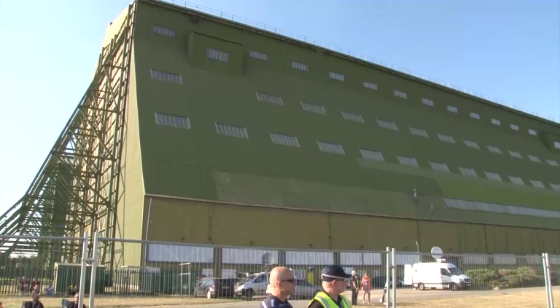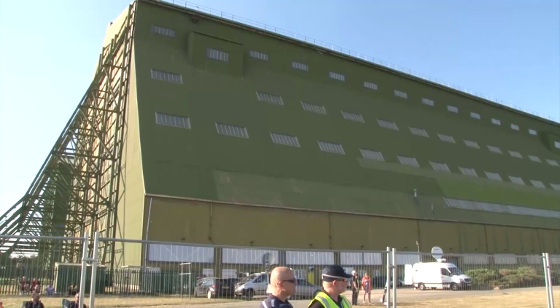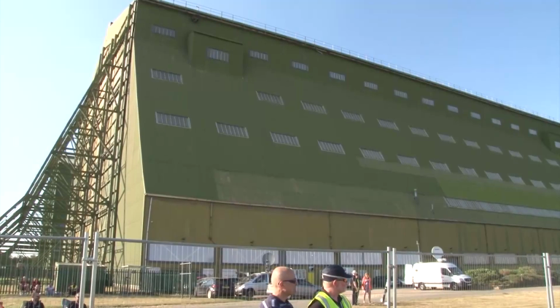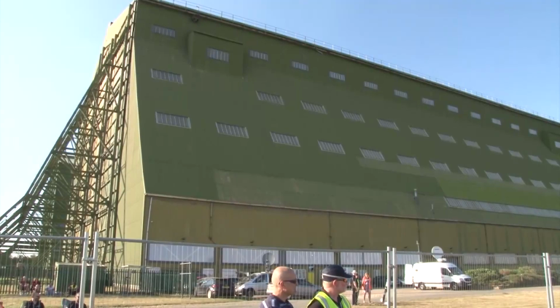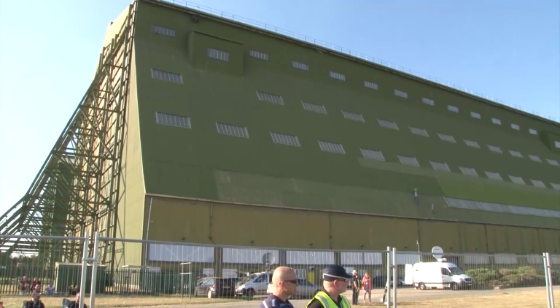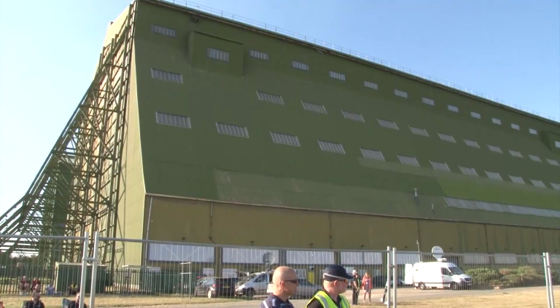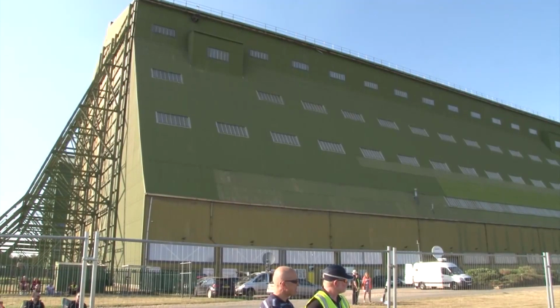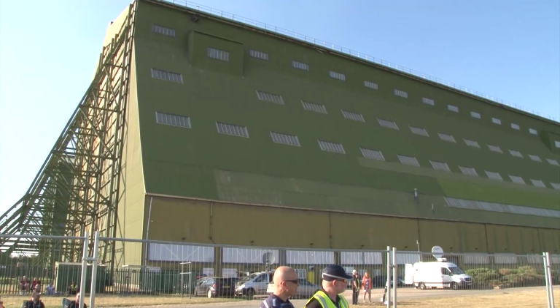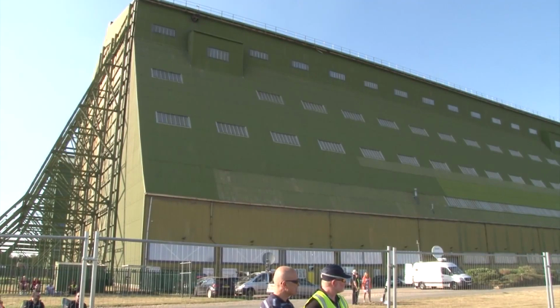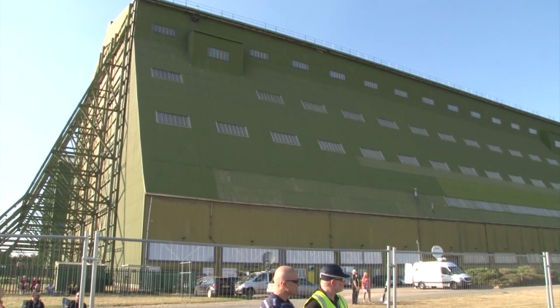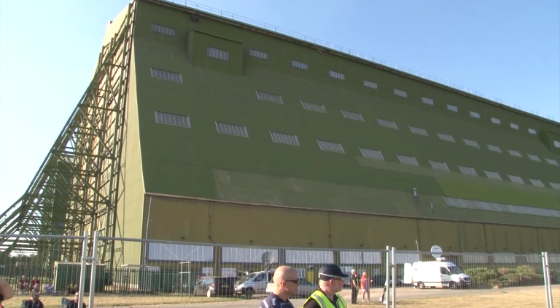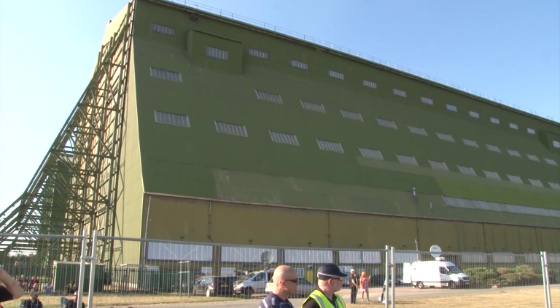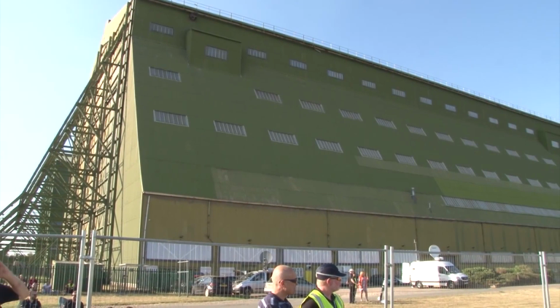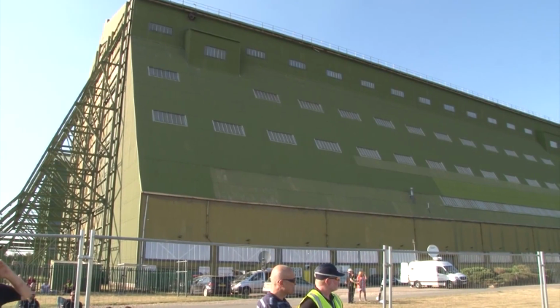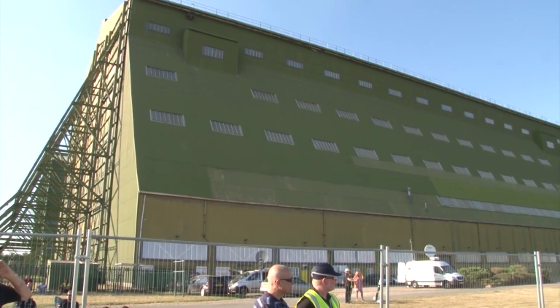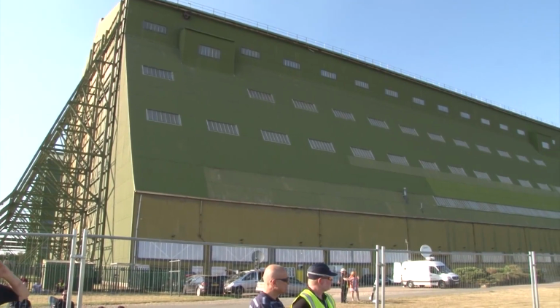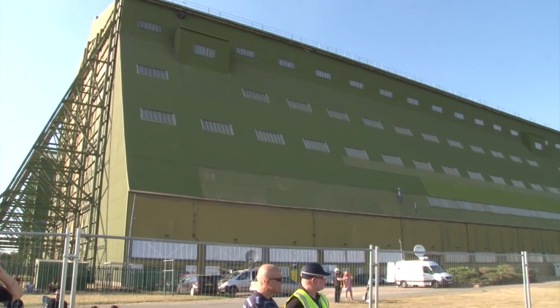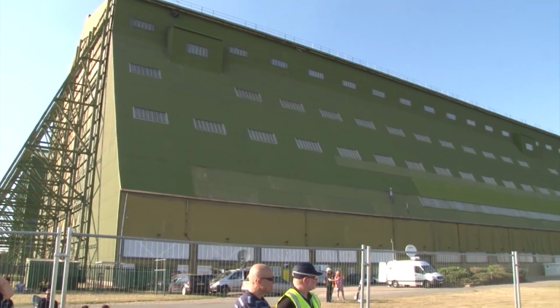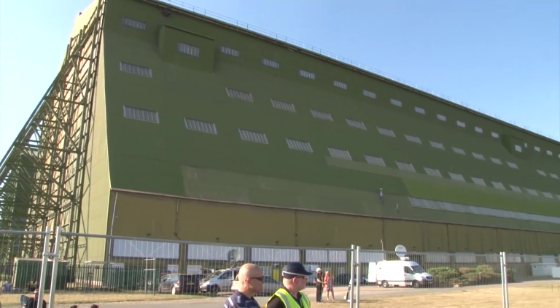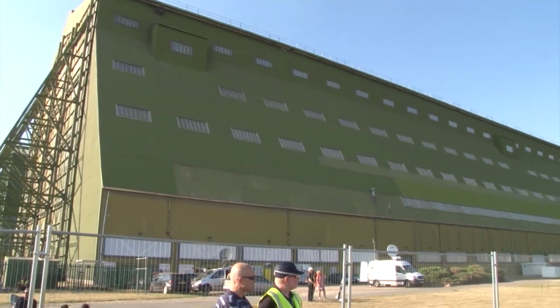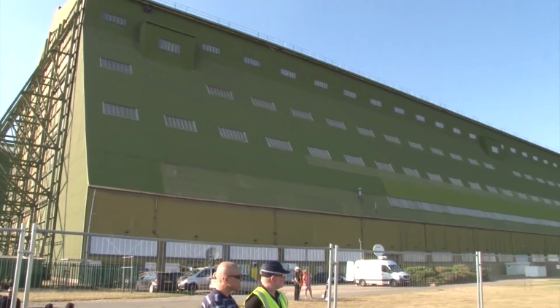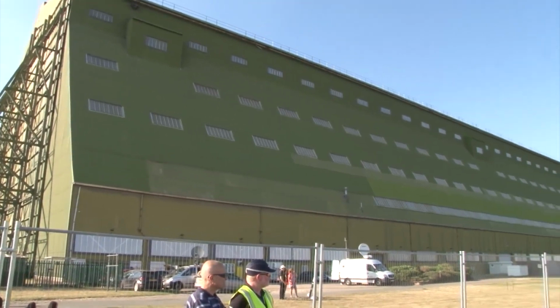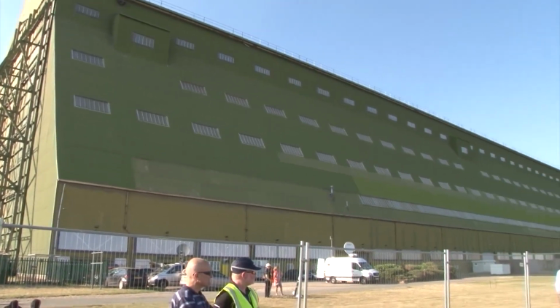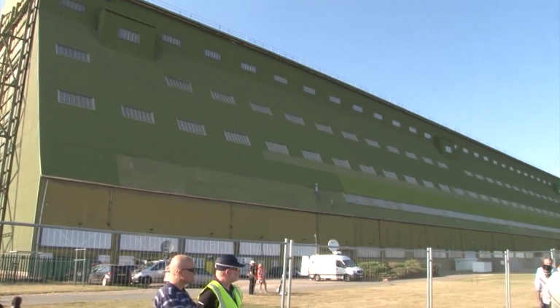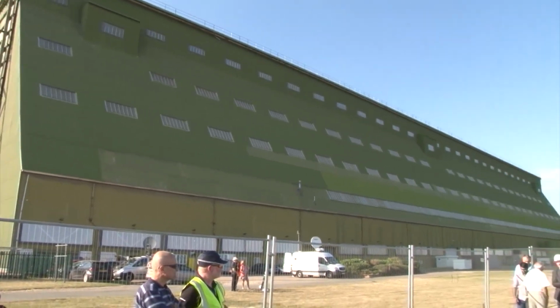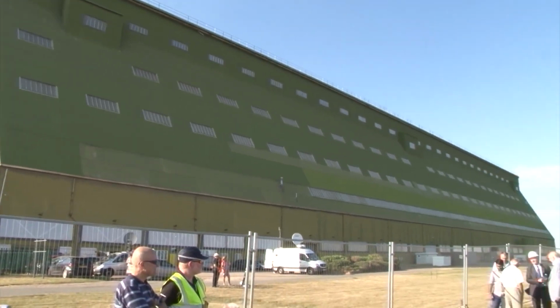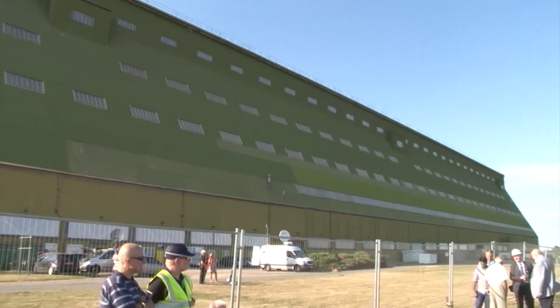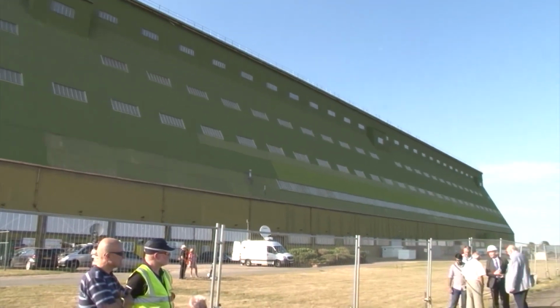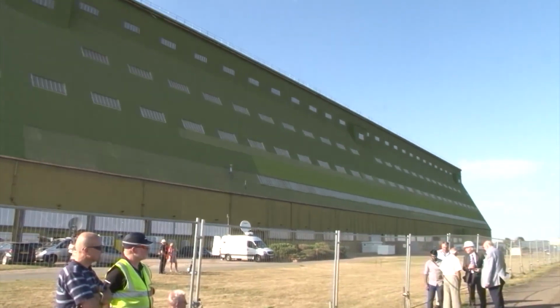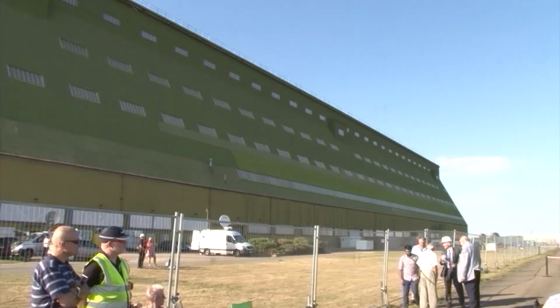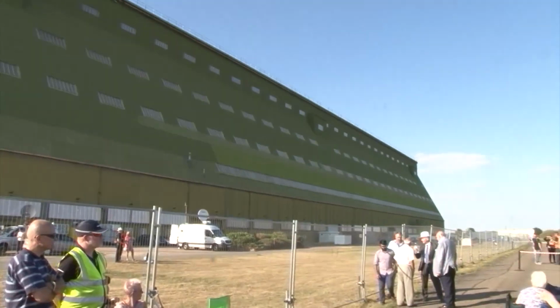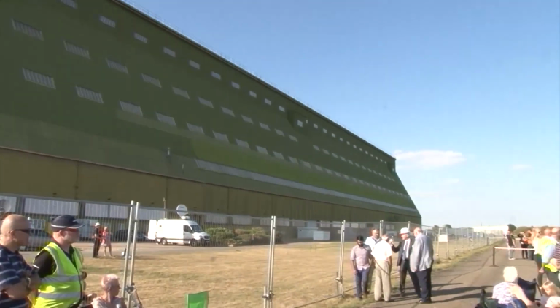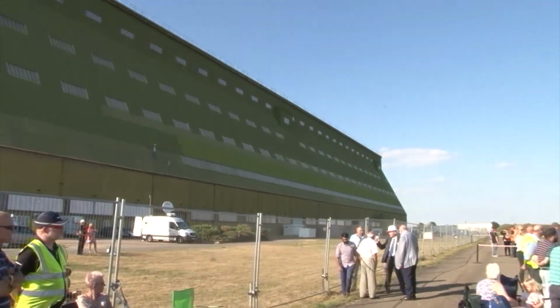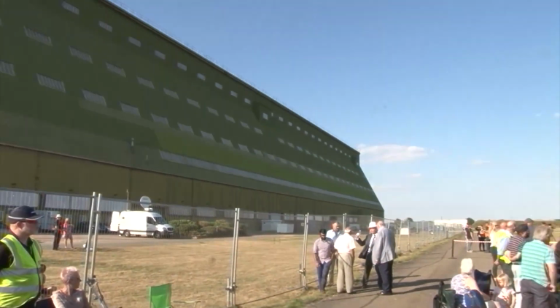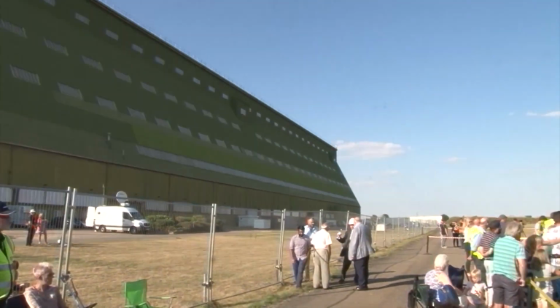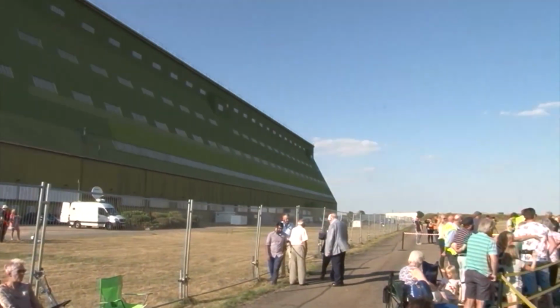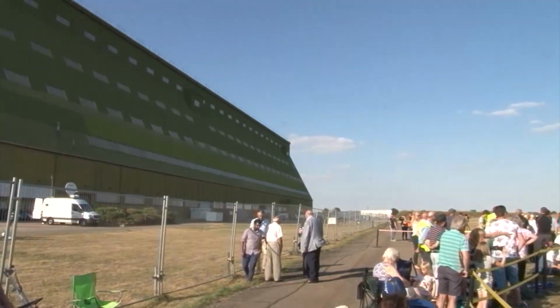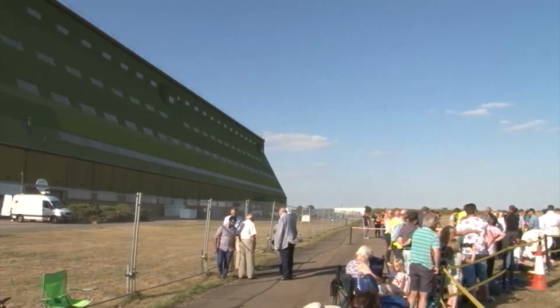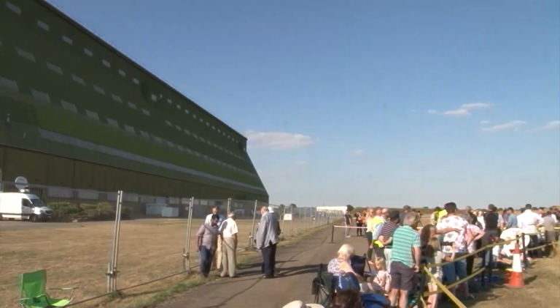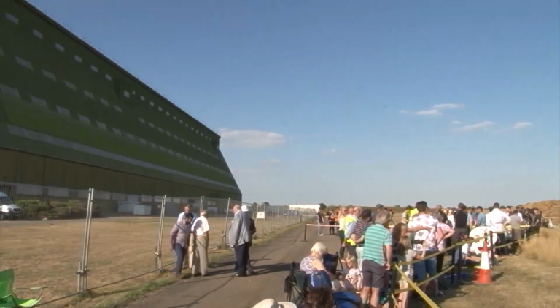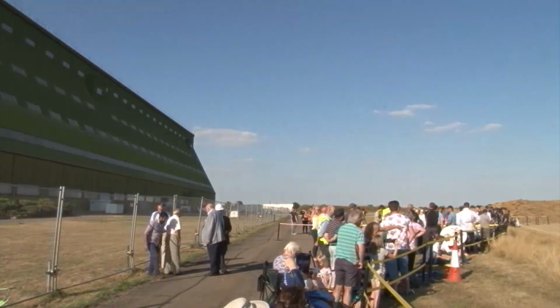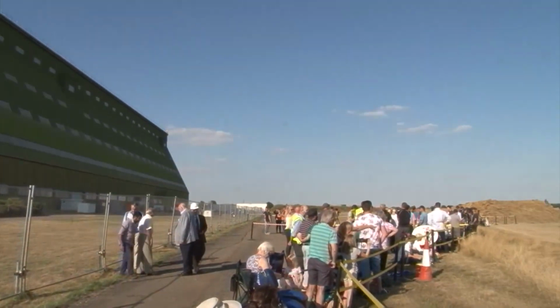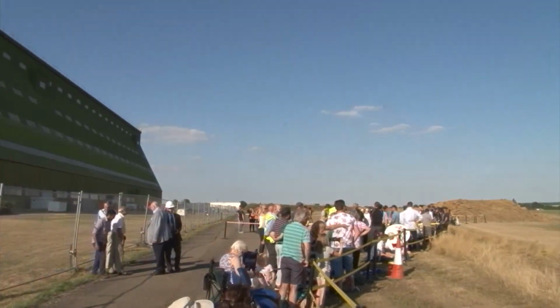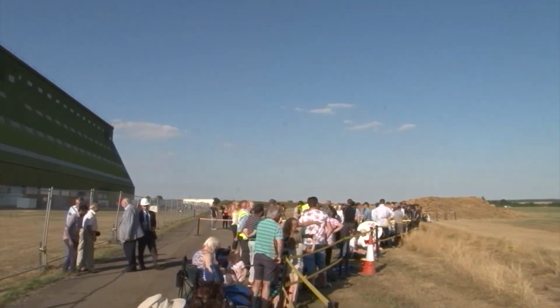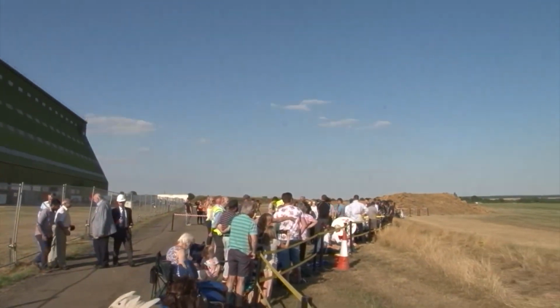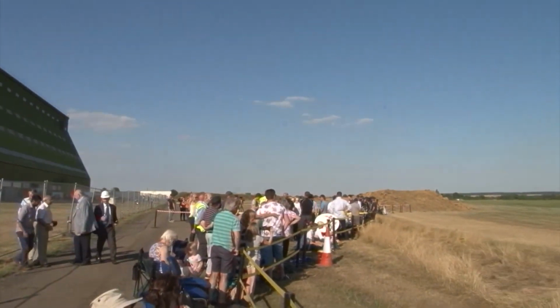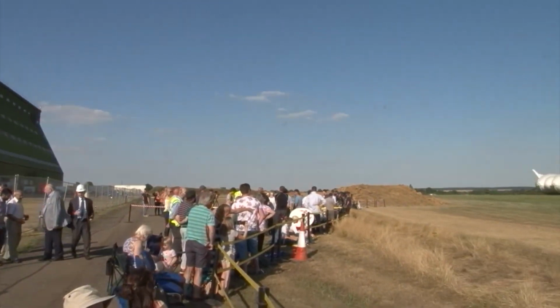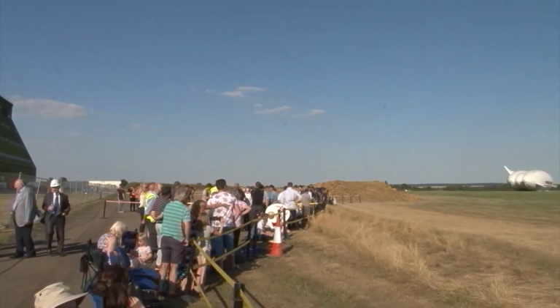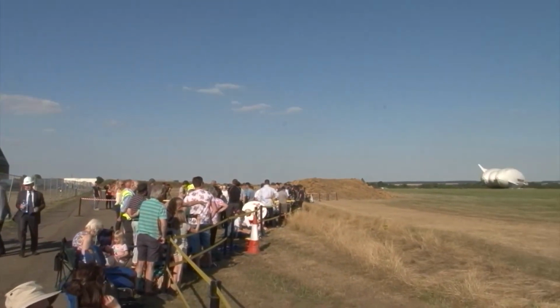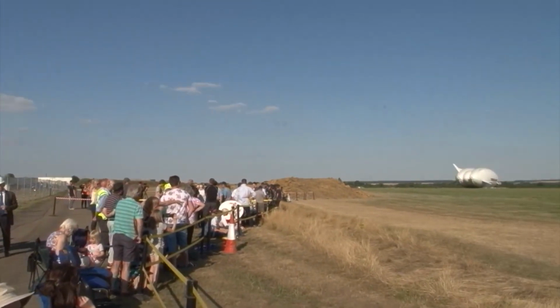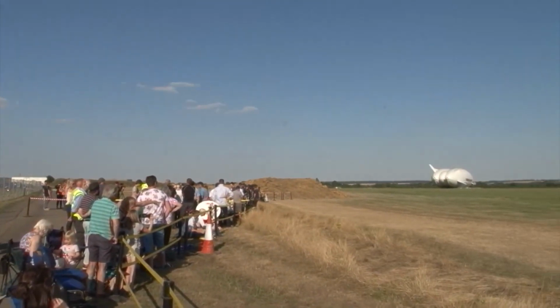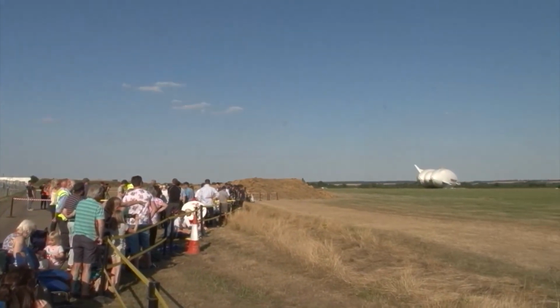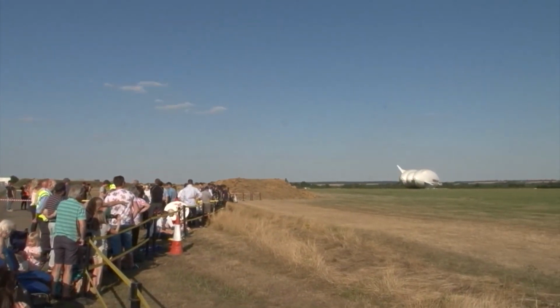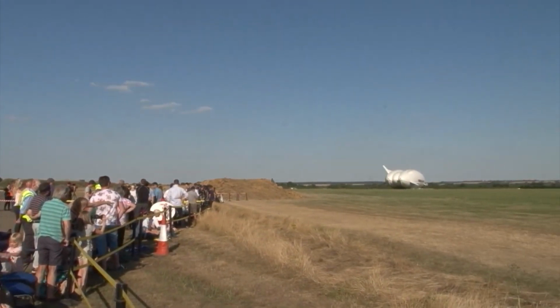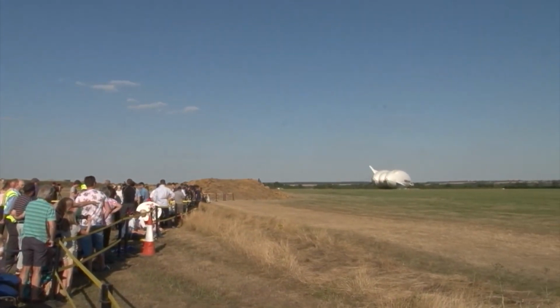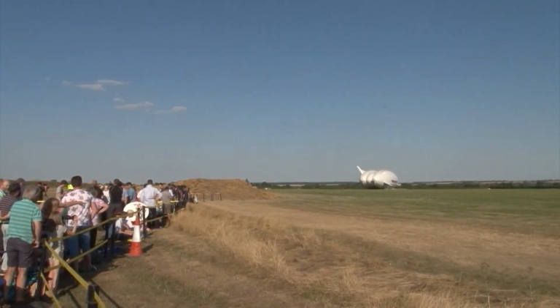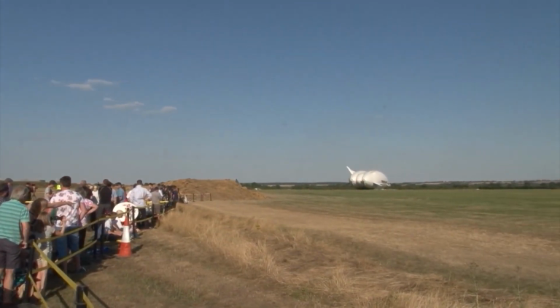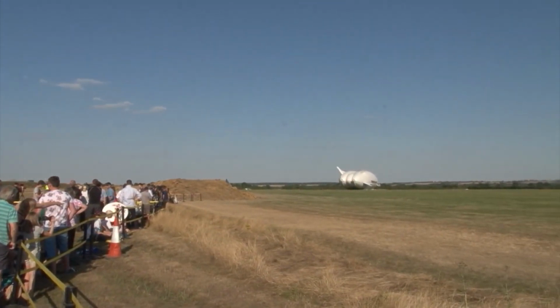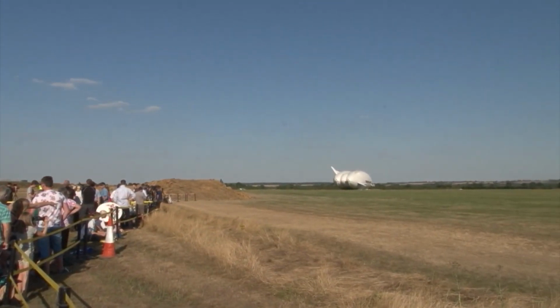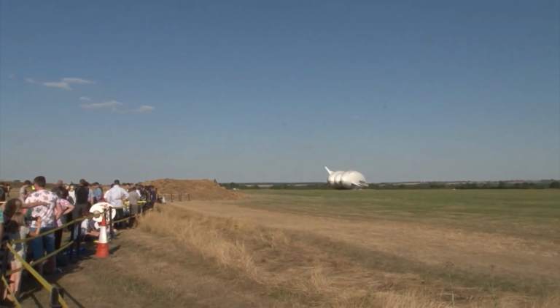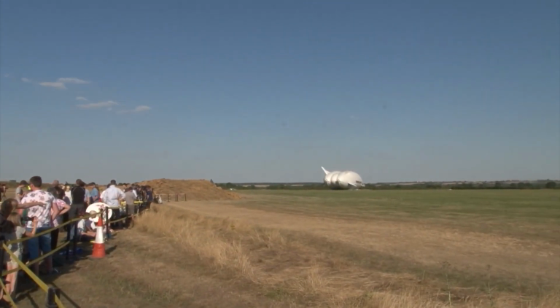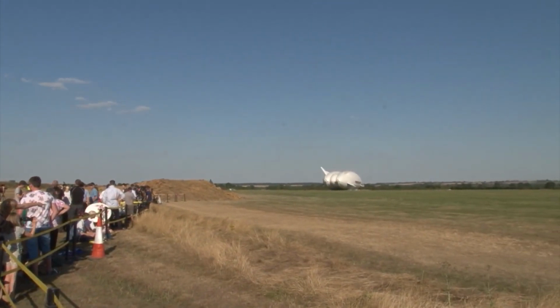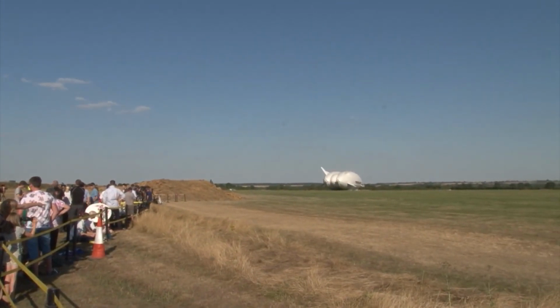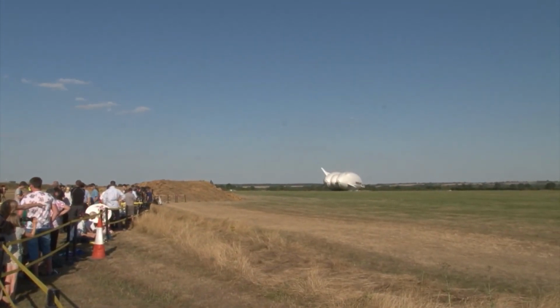The historic first flight took off from Cardington Airfield, a former RAF site, and lasted around half an hour.